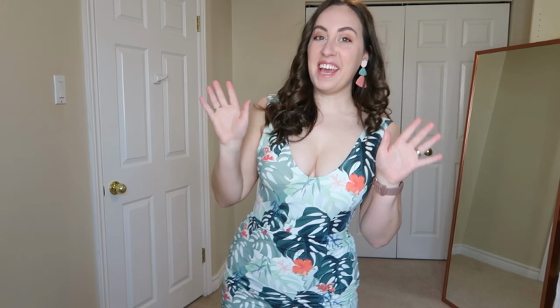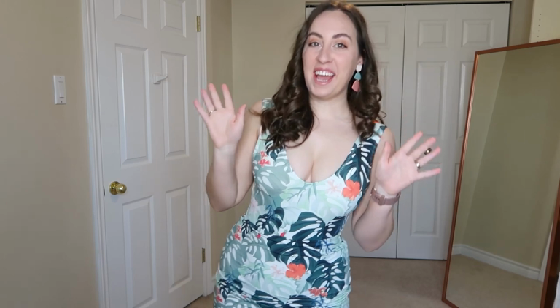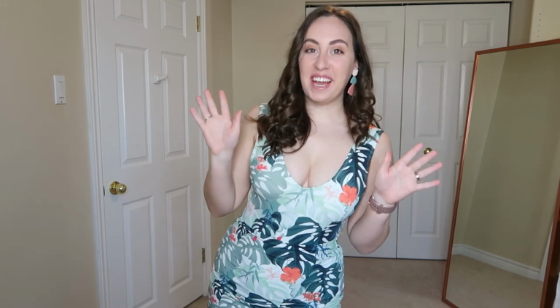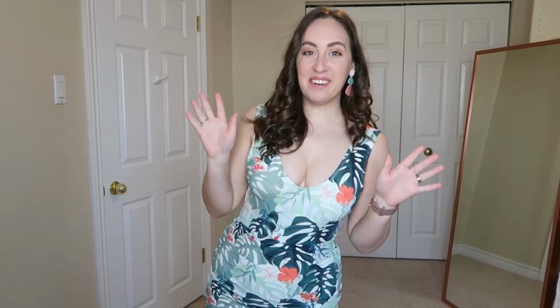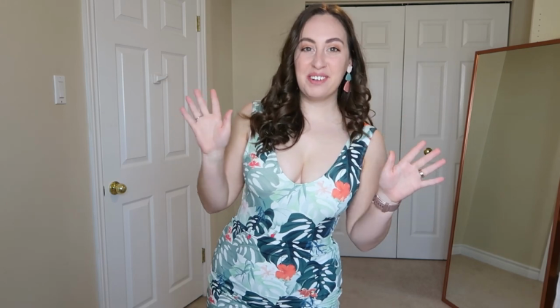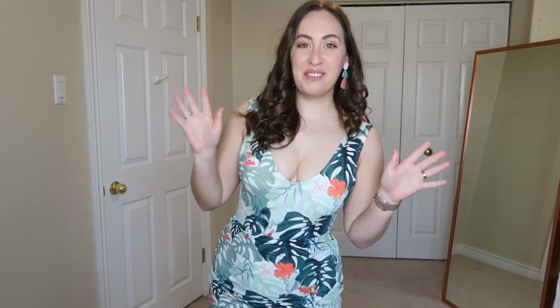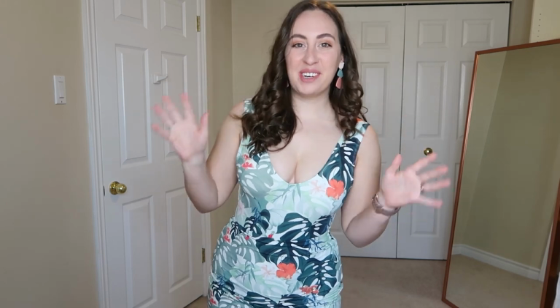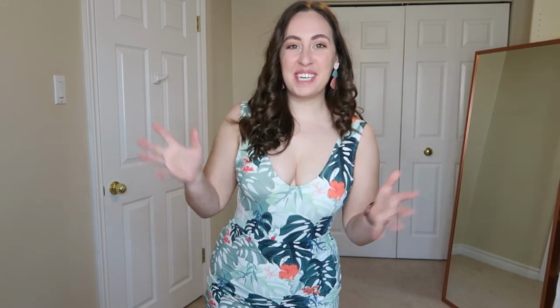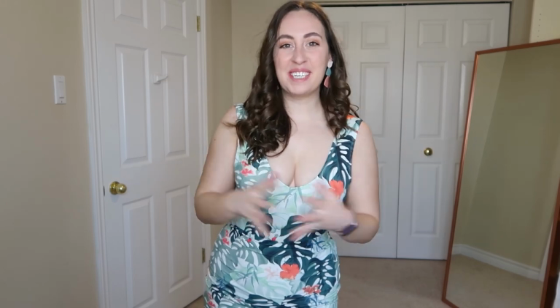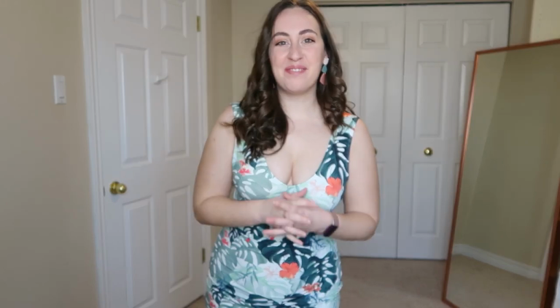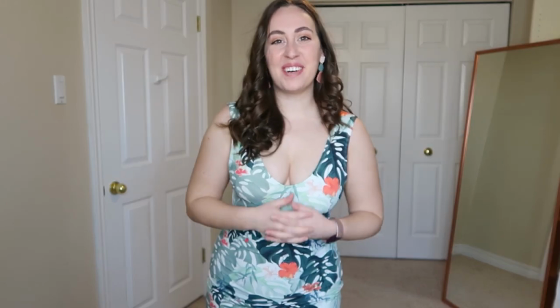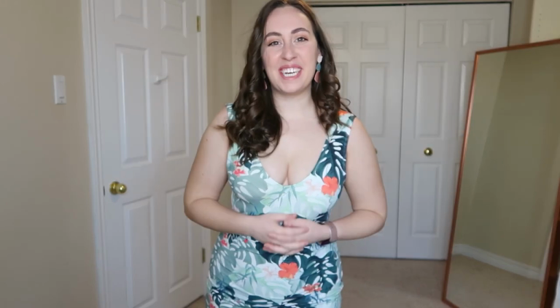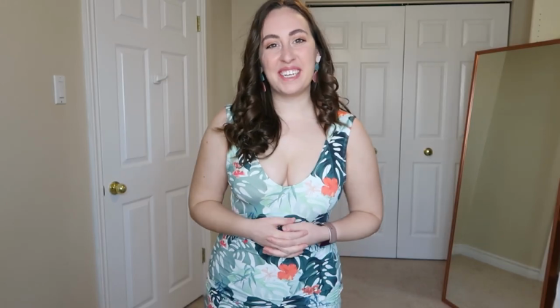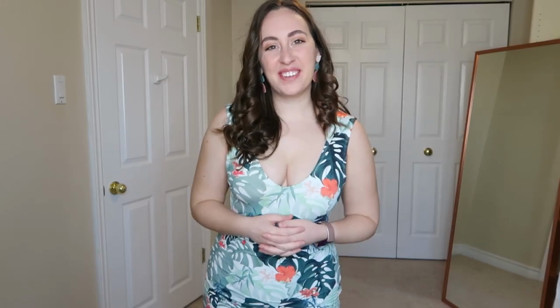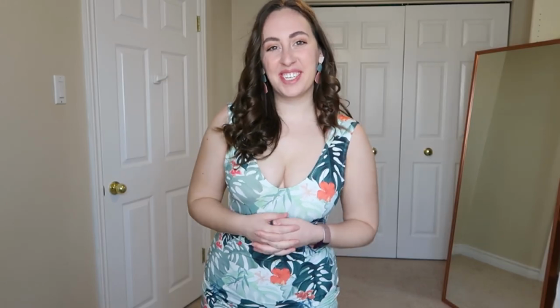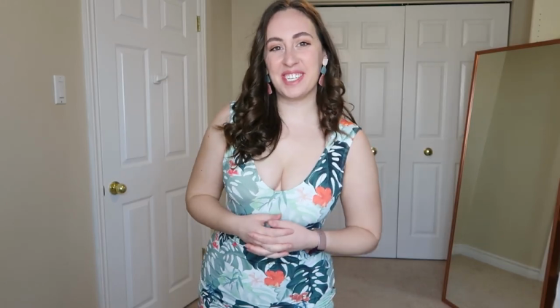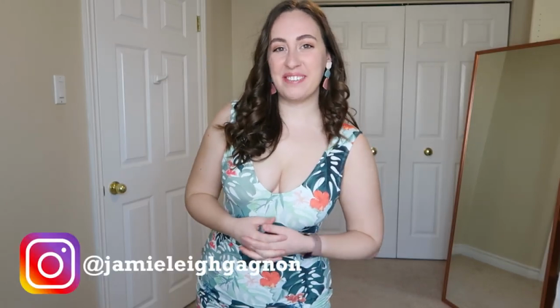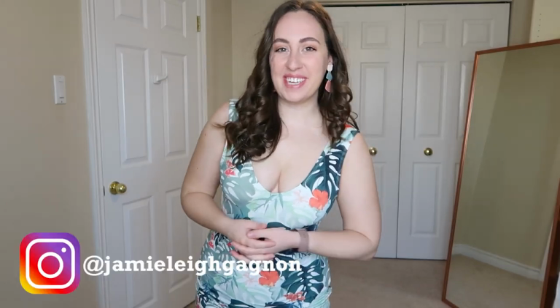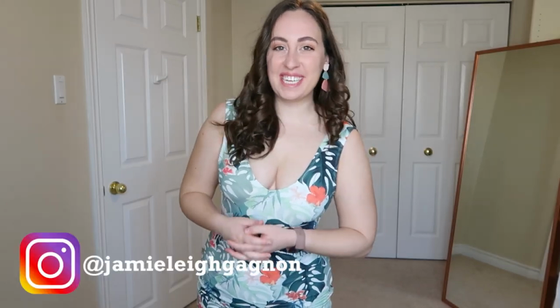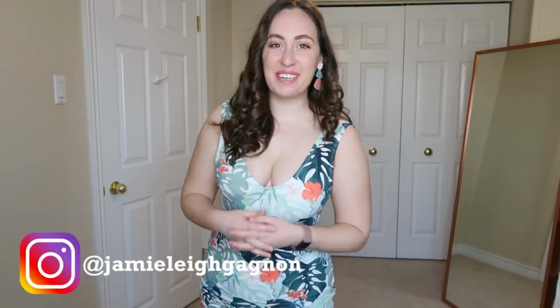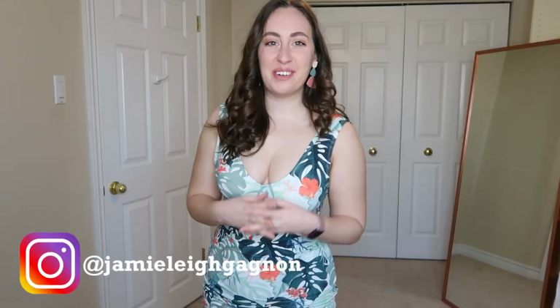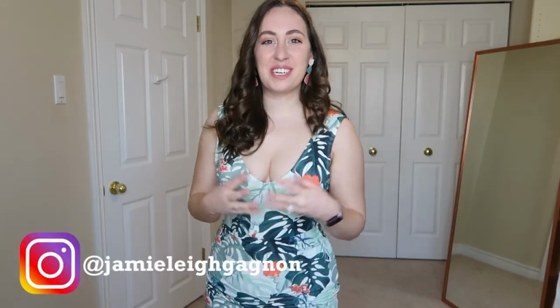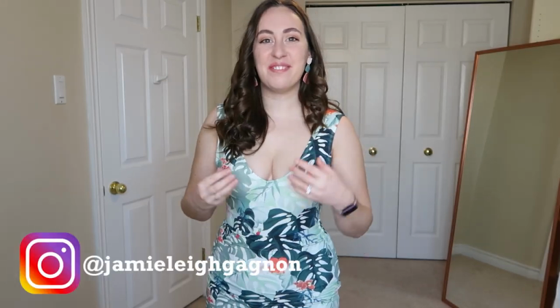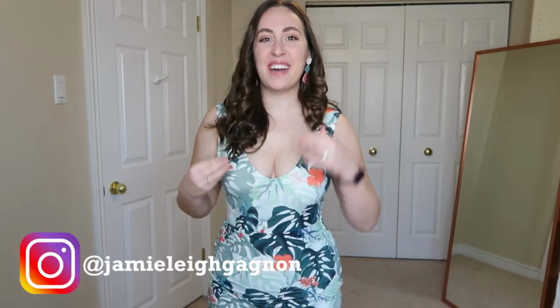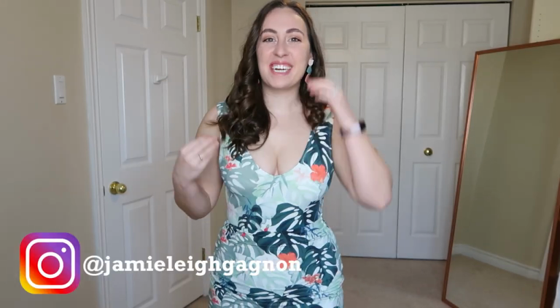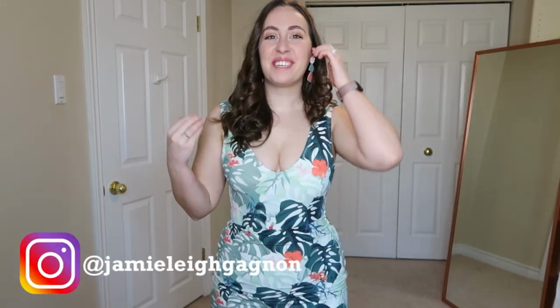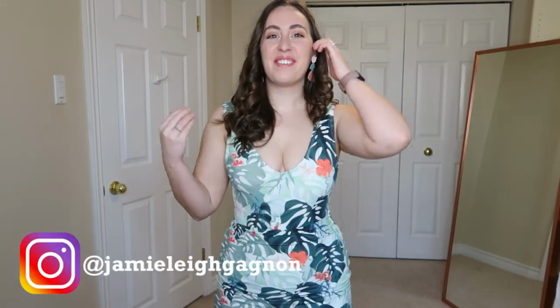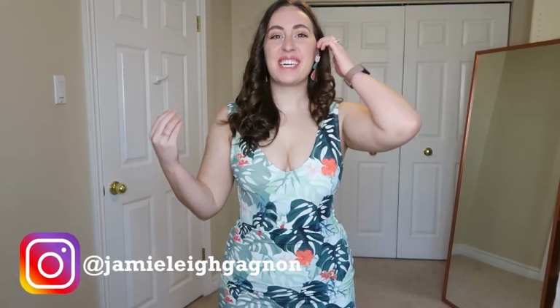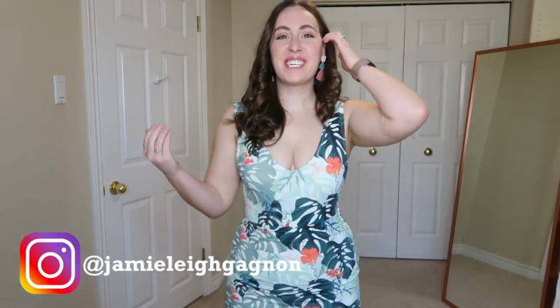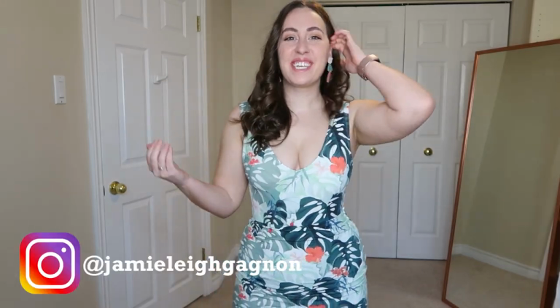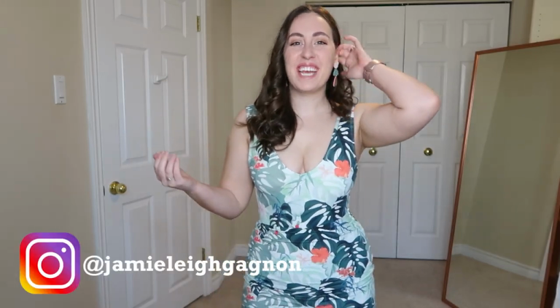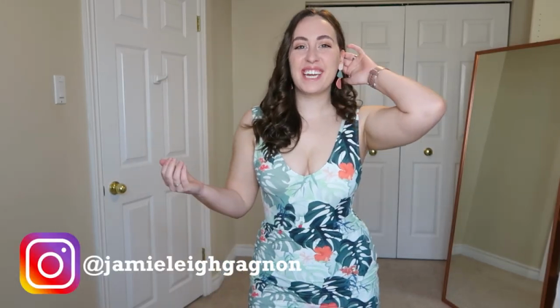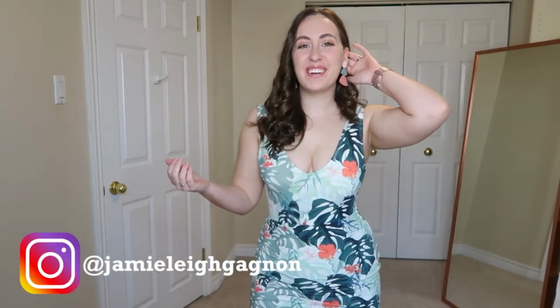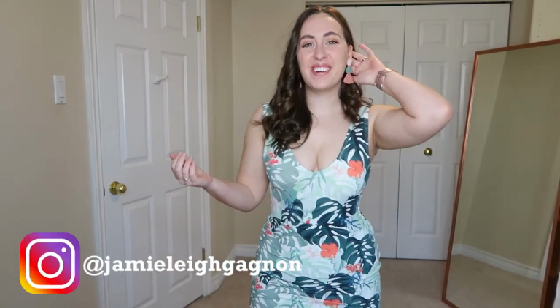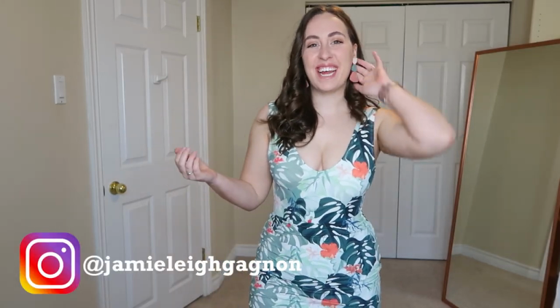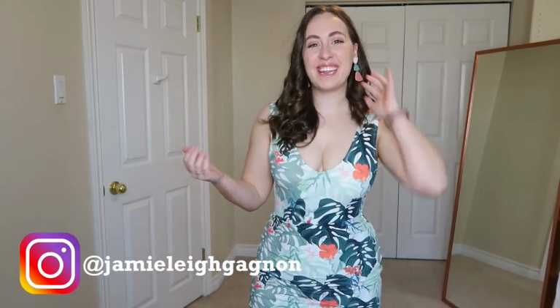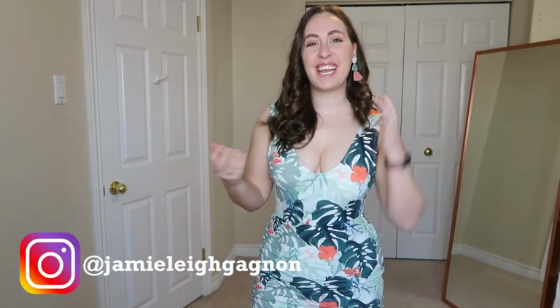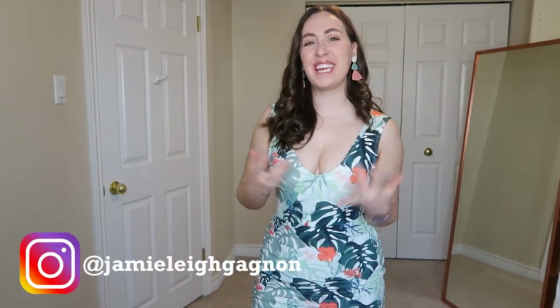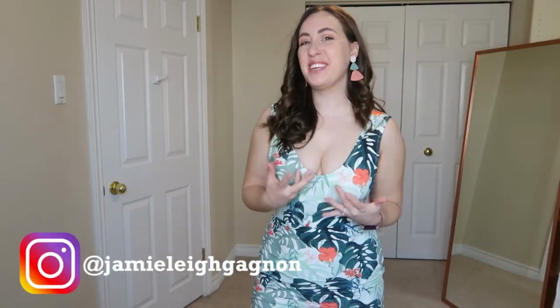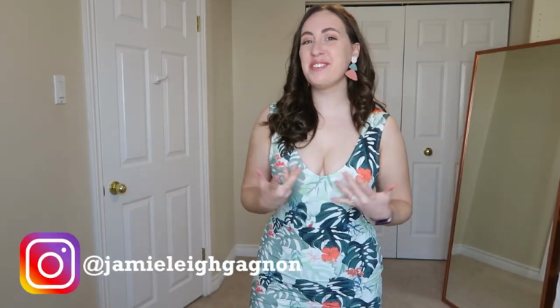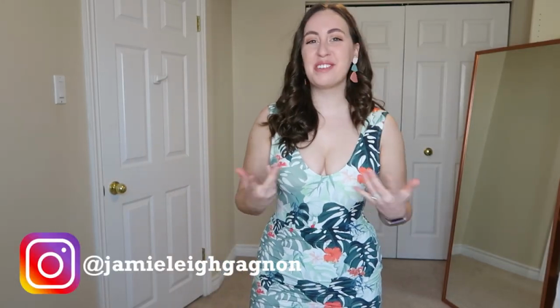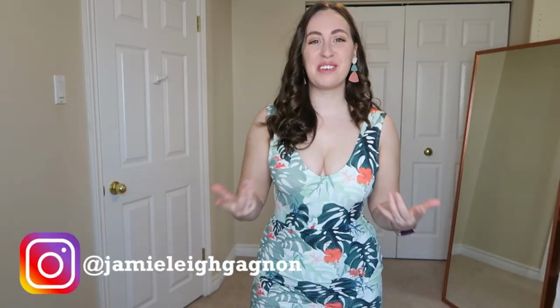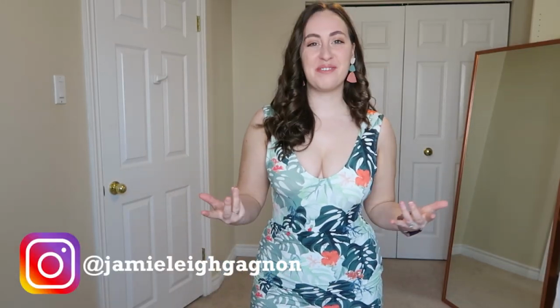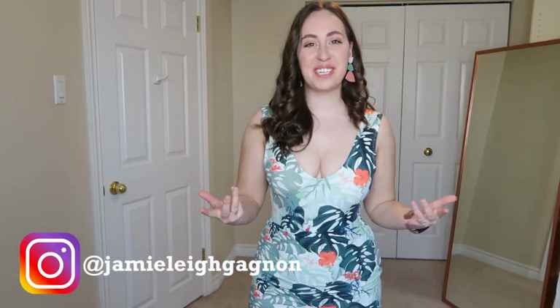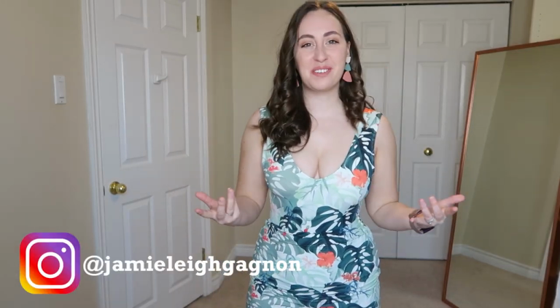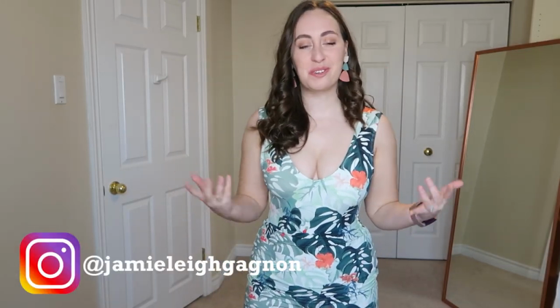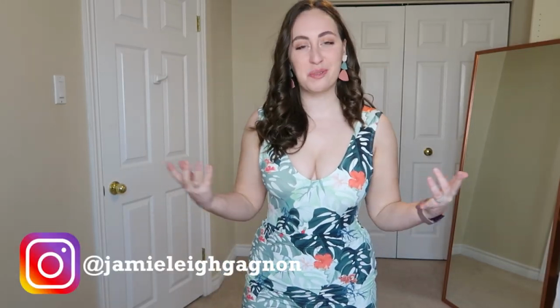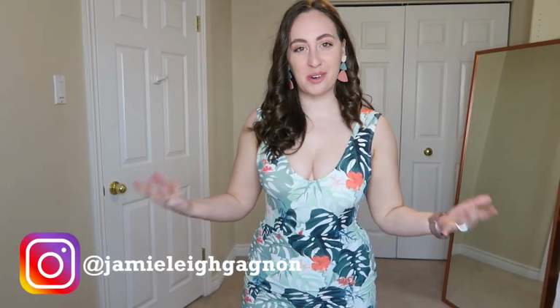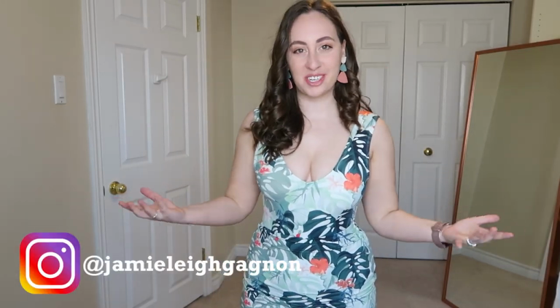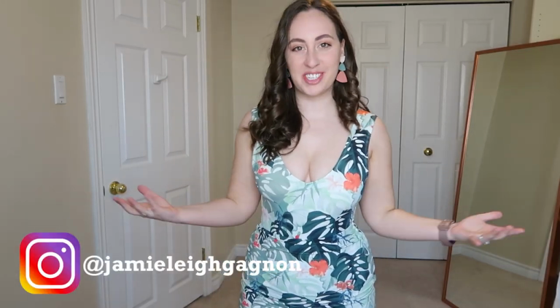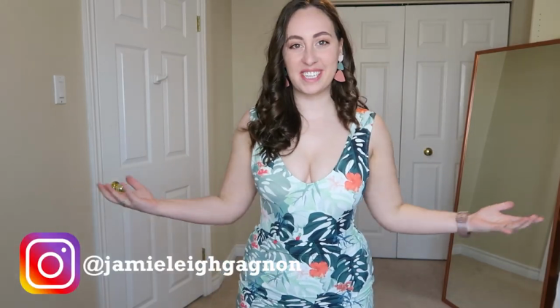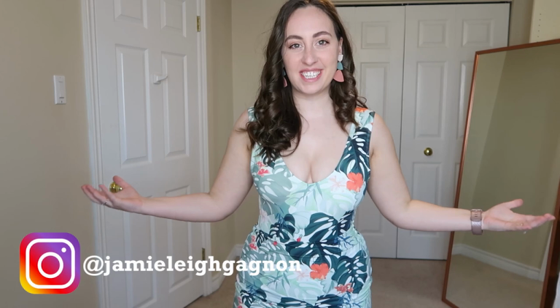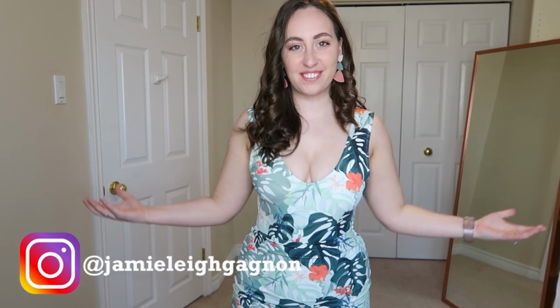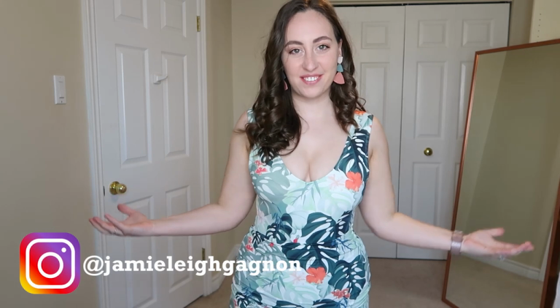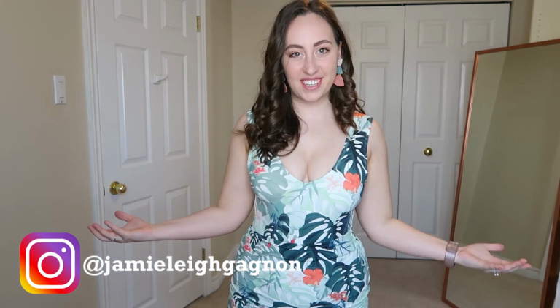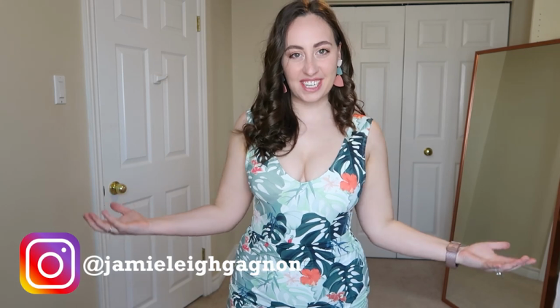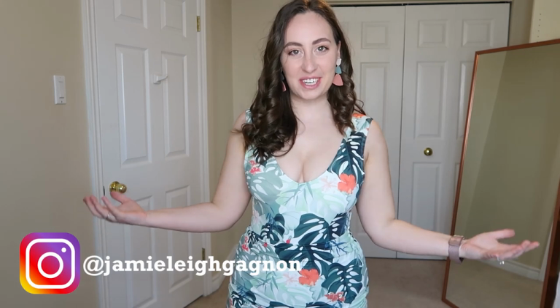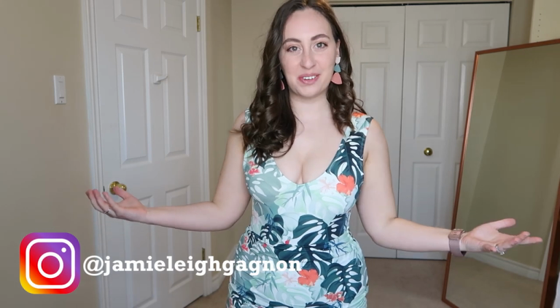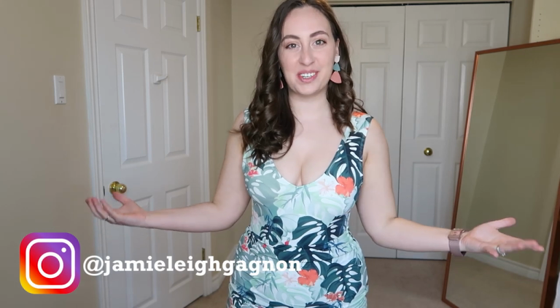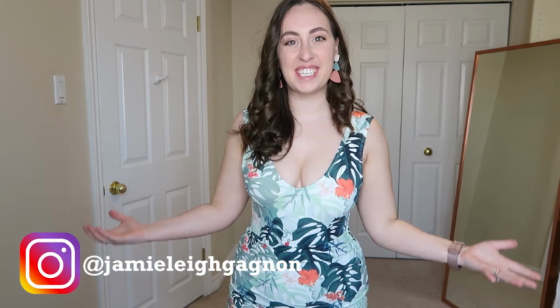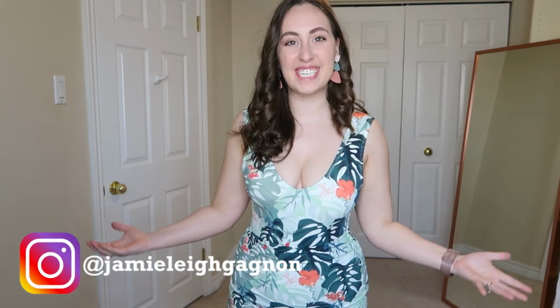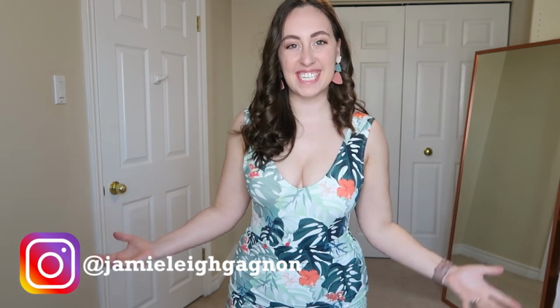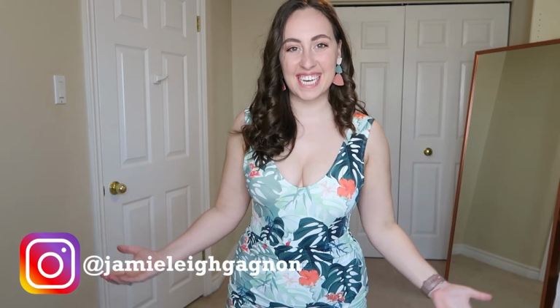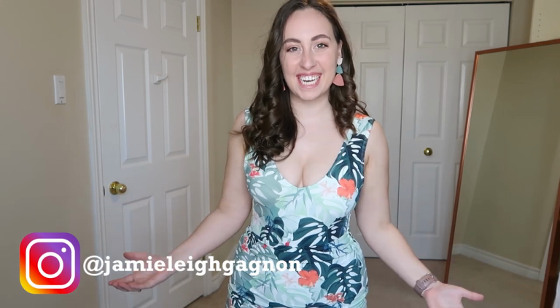Hey everyone, my name is Jamie Lee. Welcome back to my channel and thank you so much for watching this video today.